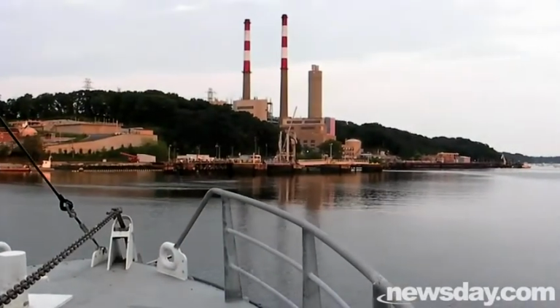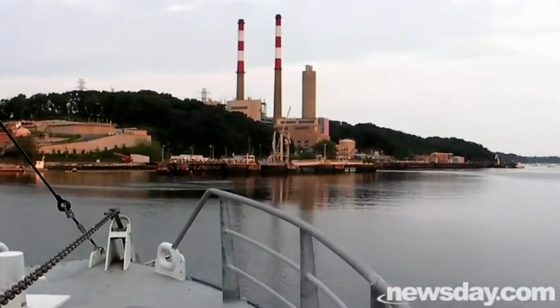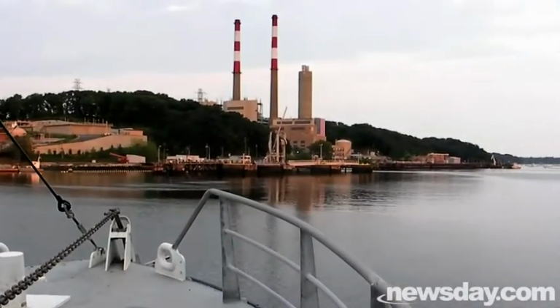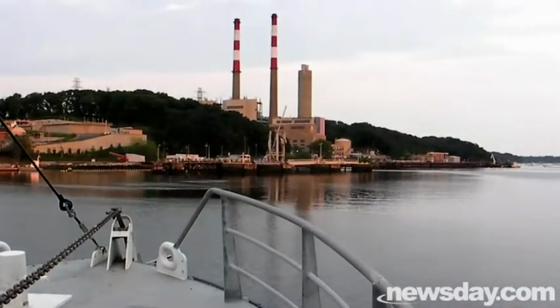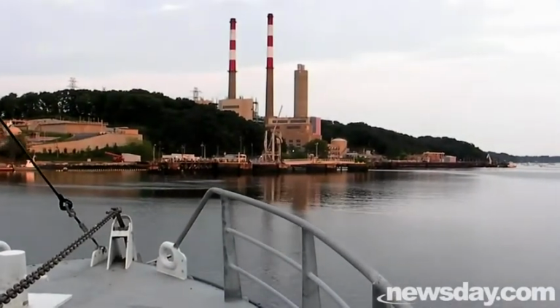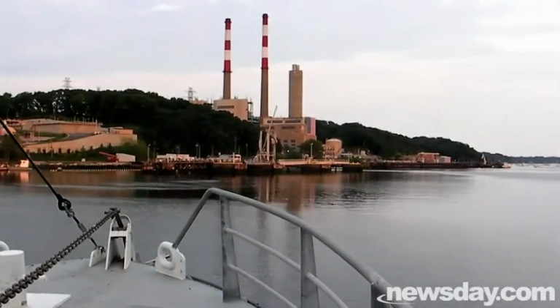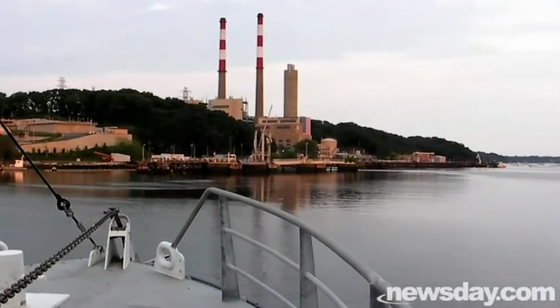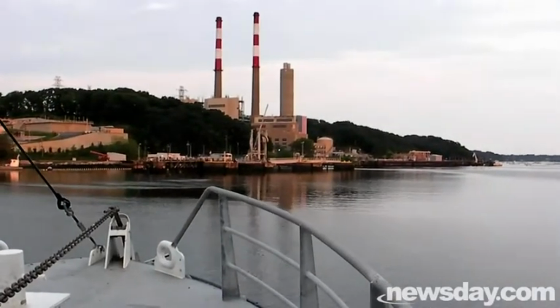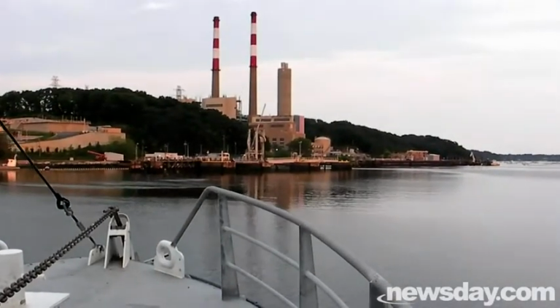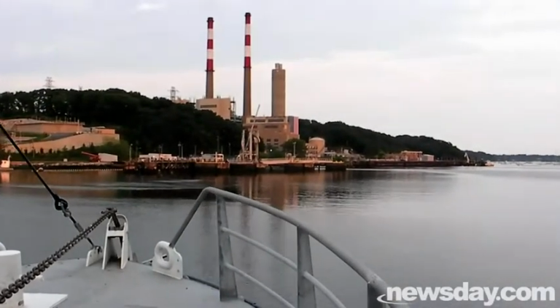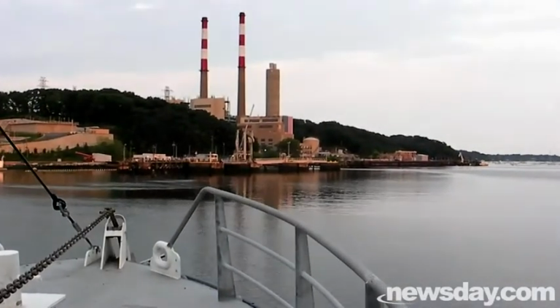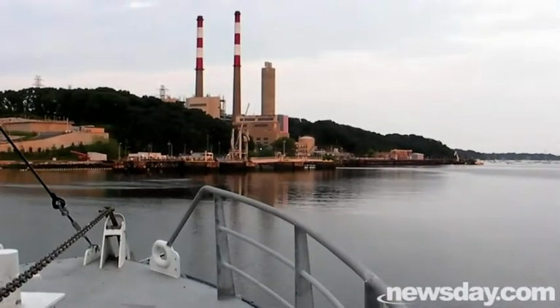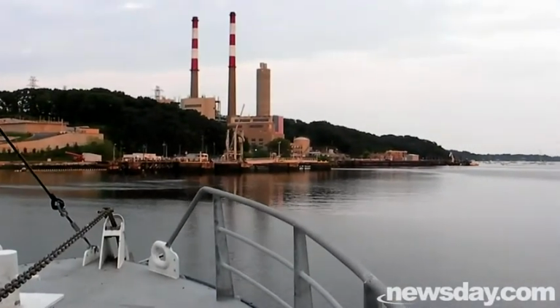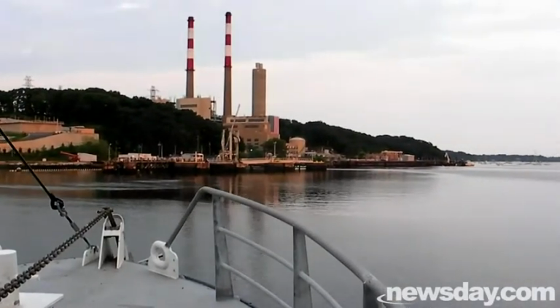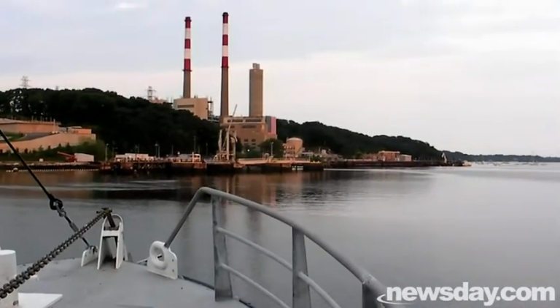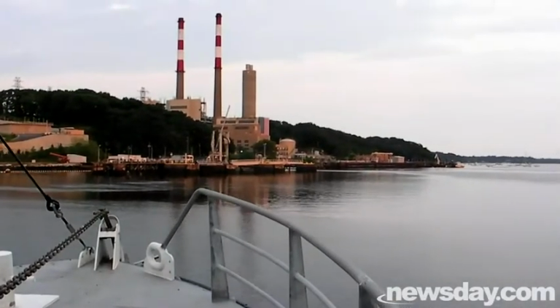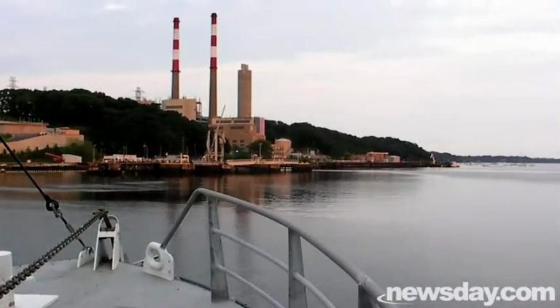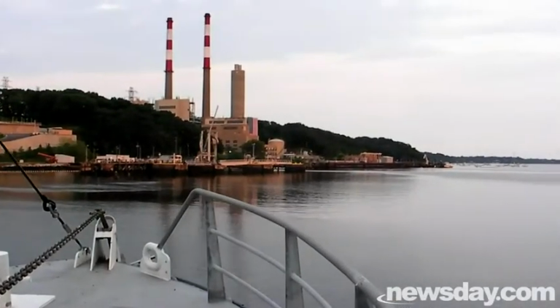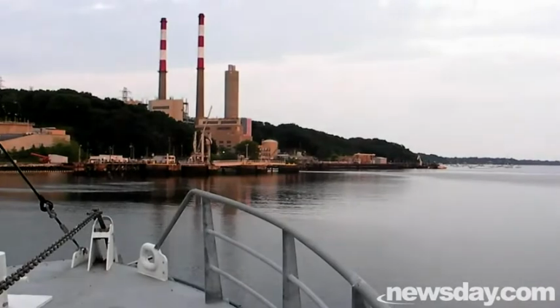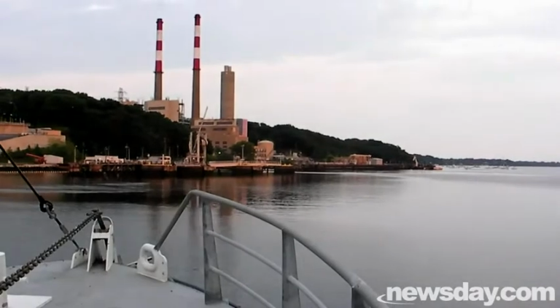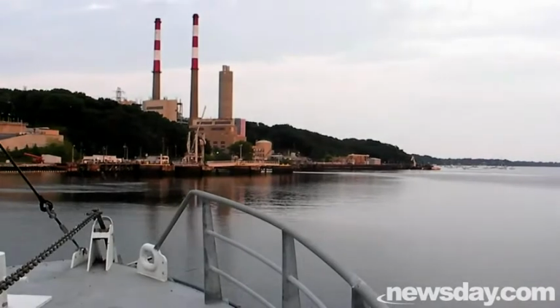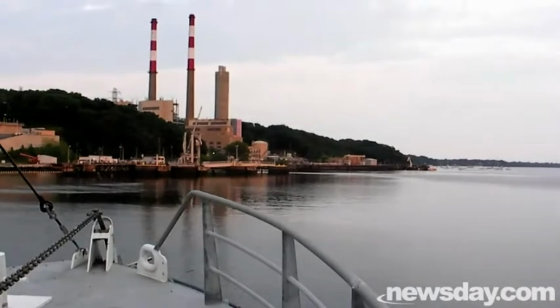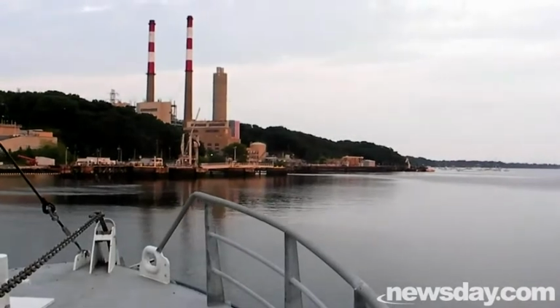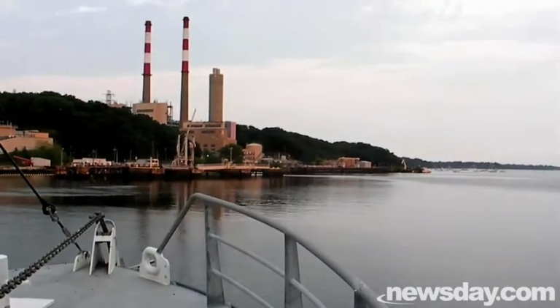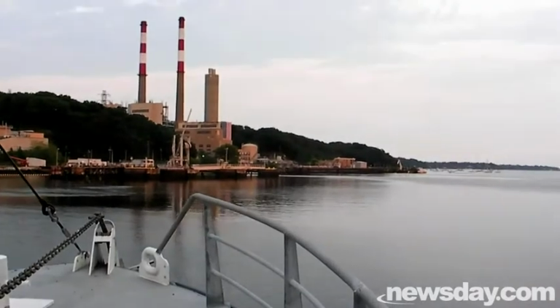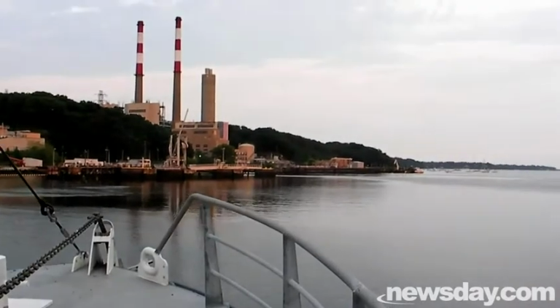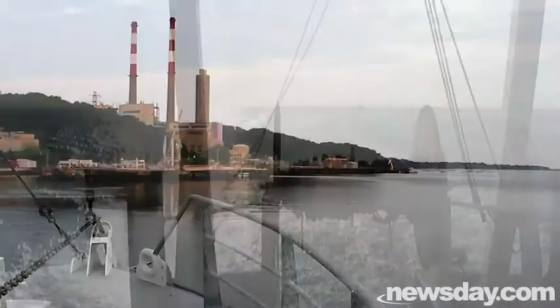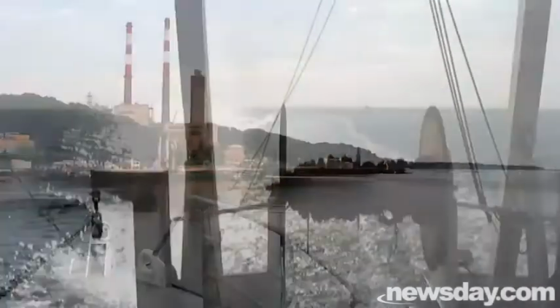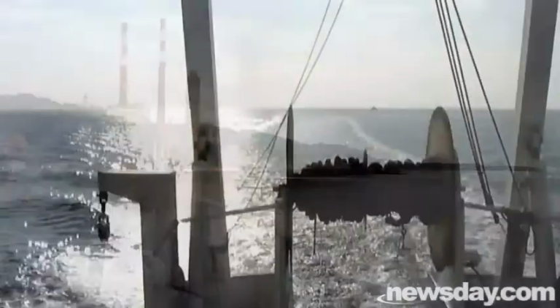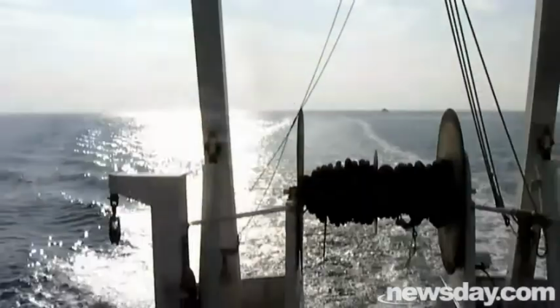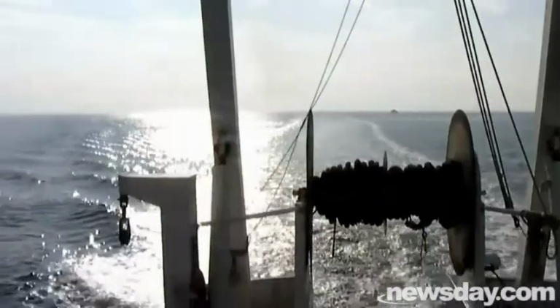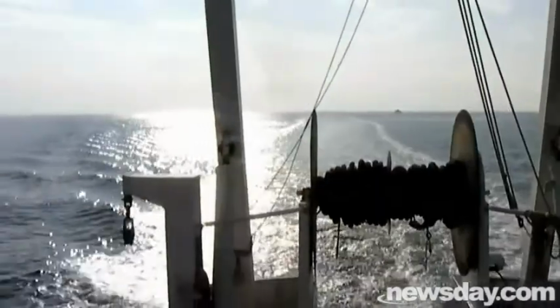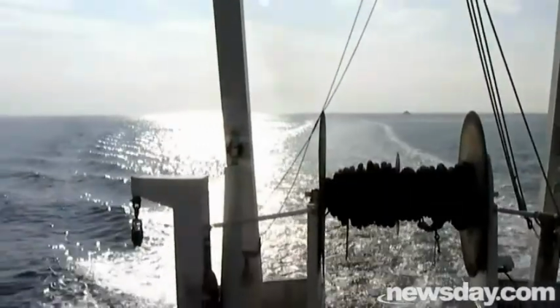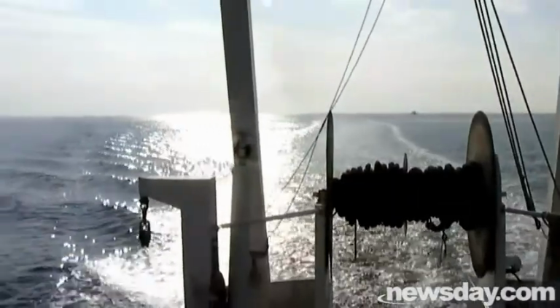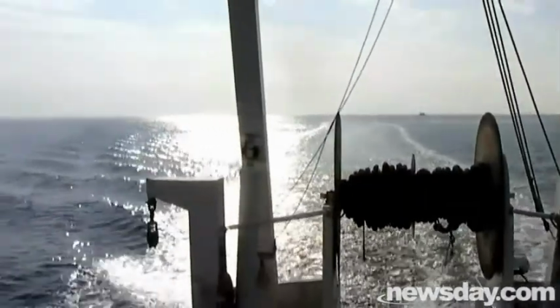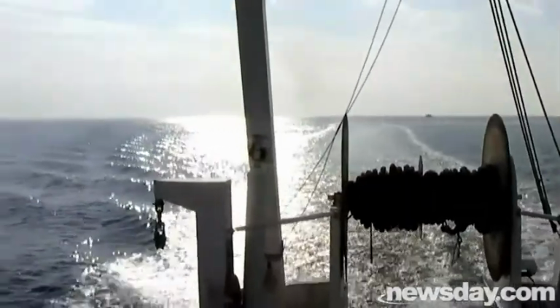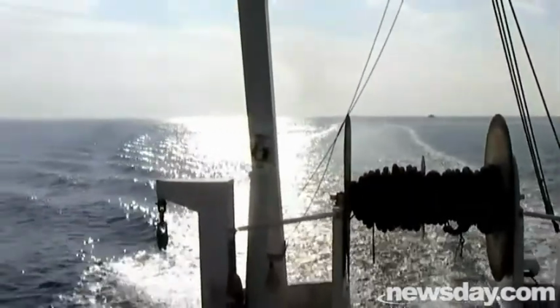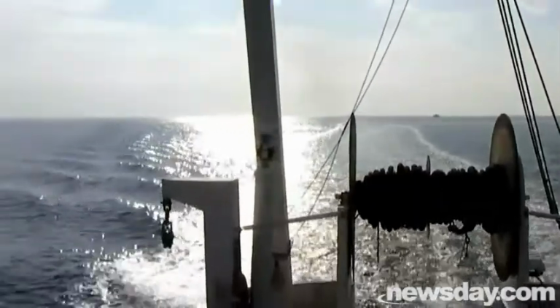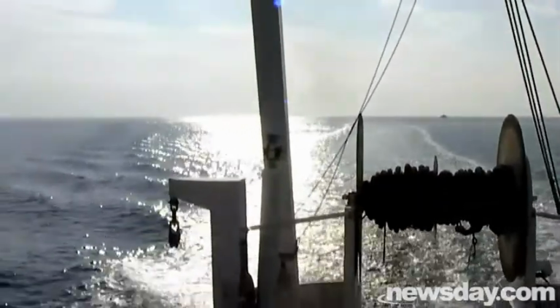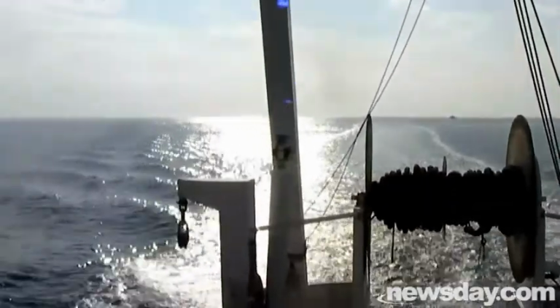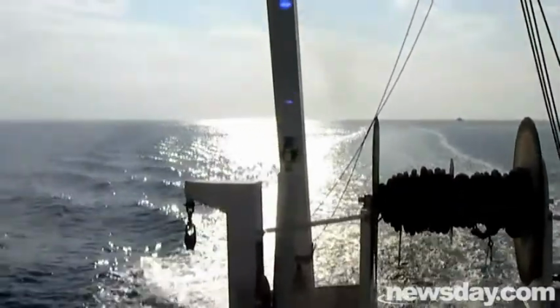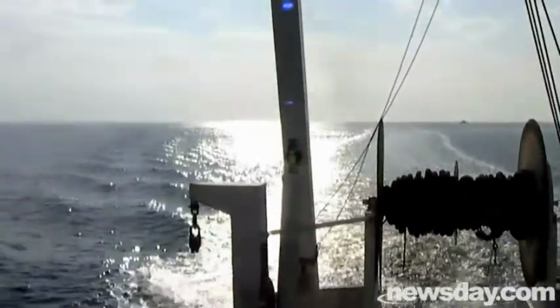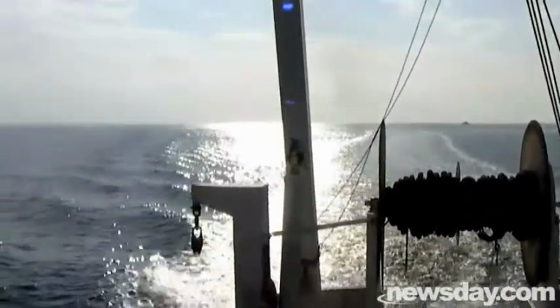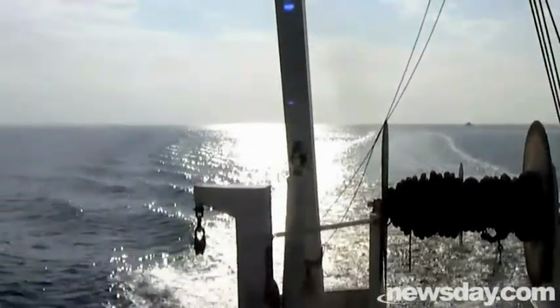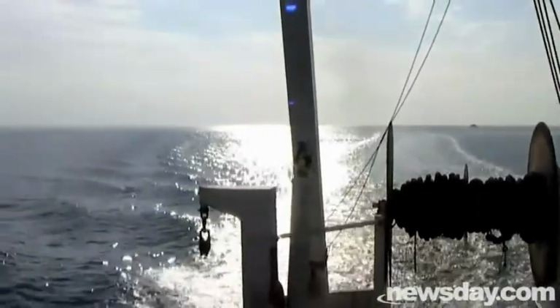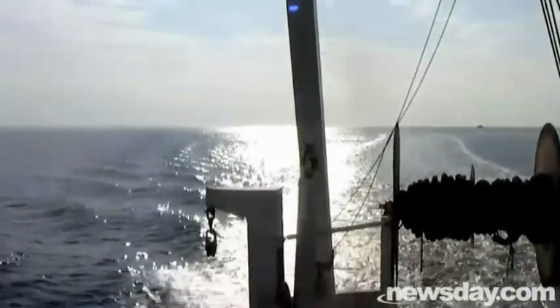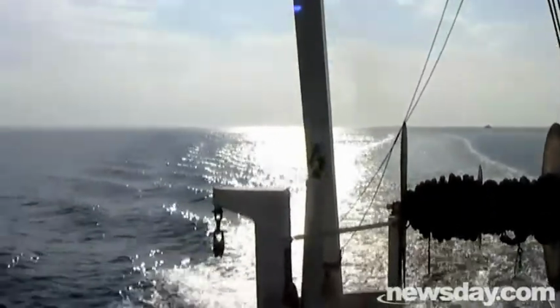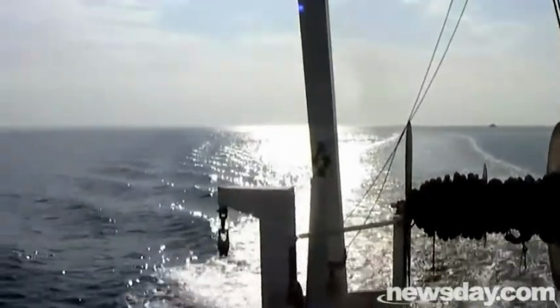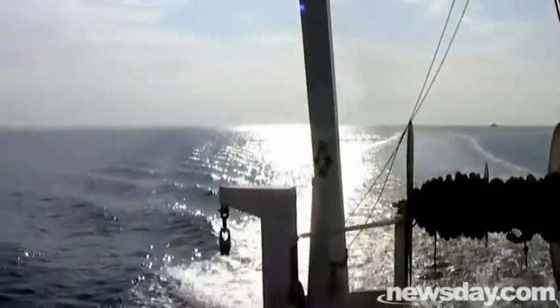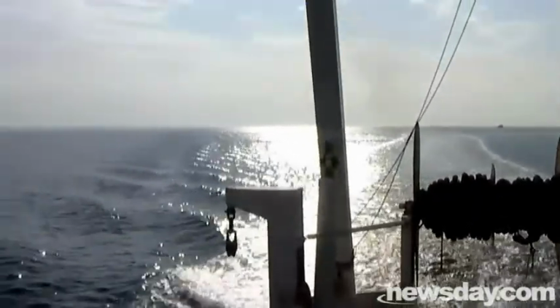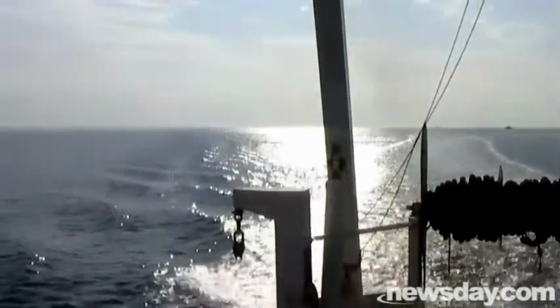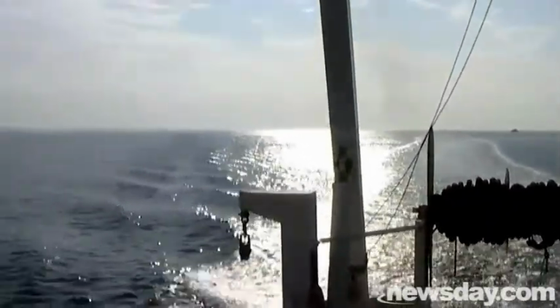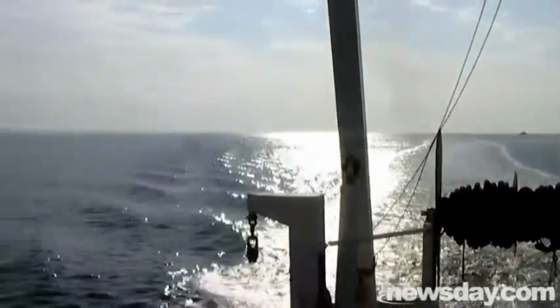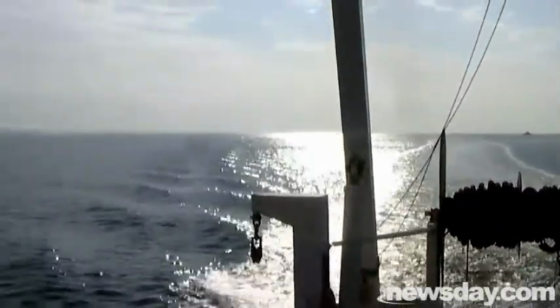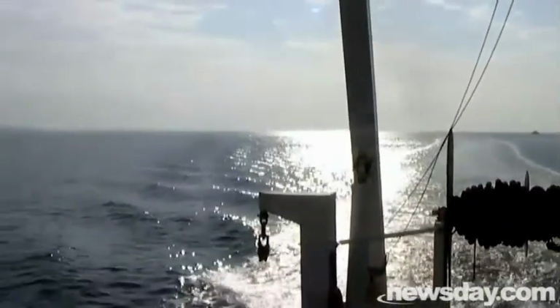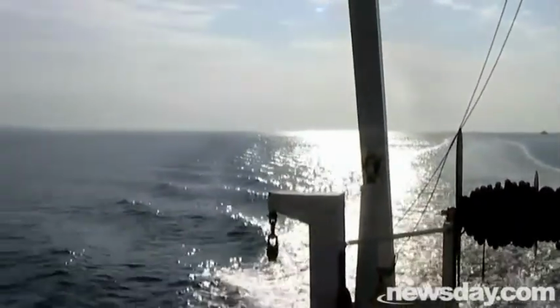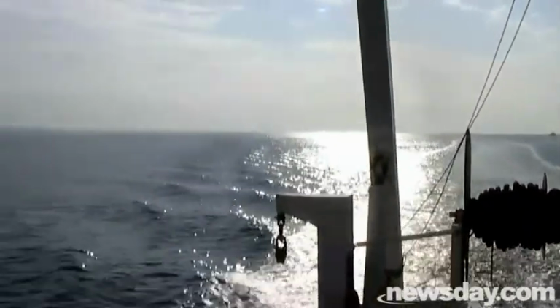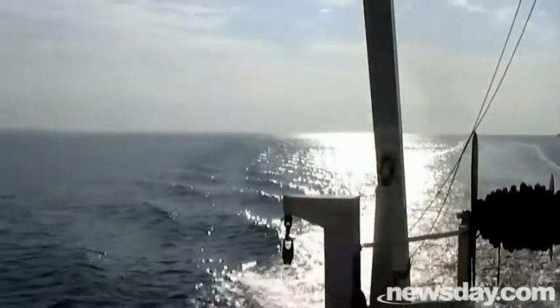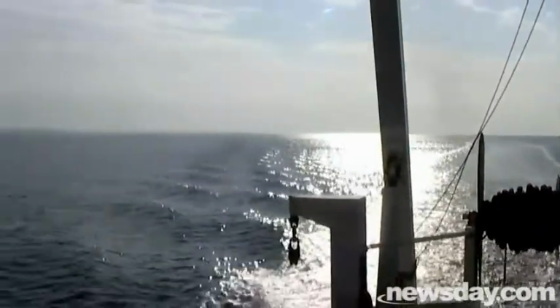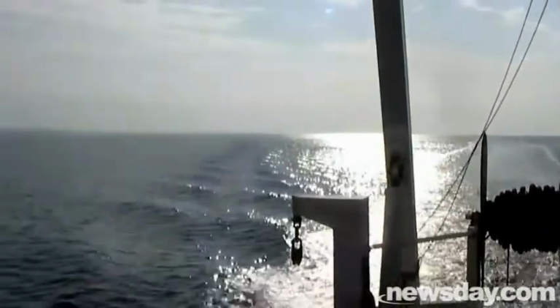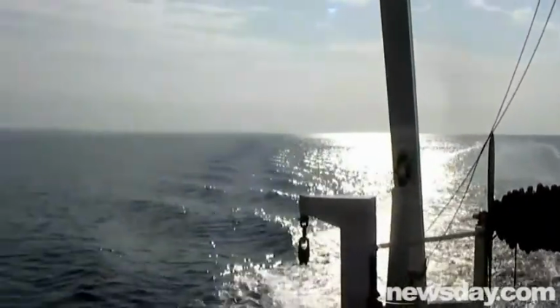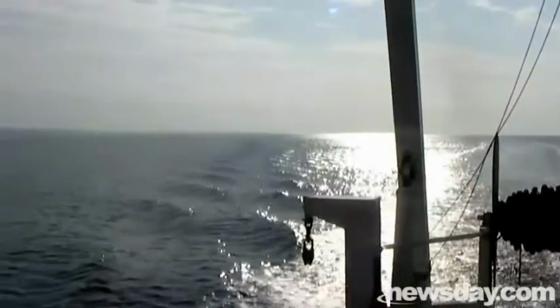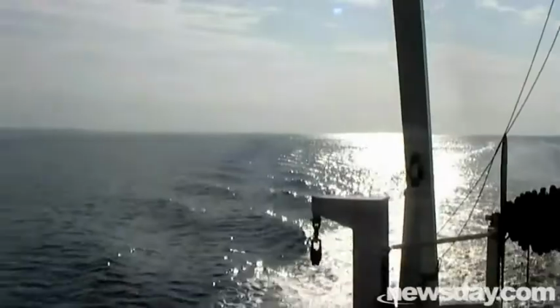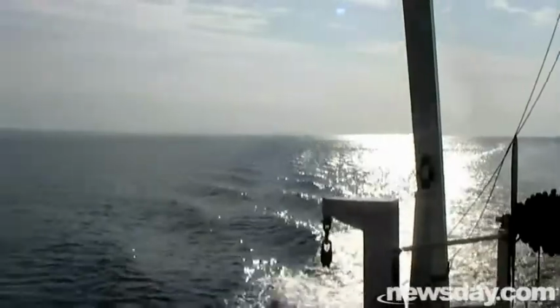In the ocean, we have currents and they have tides. The tides are moving things around, and that includes the hypoxia zone.